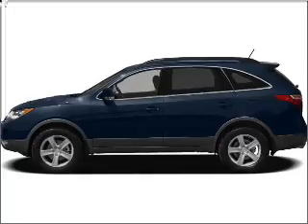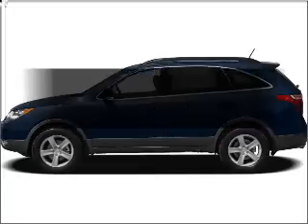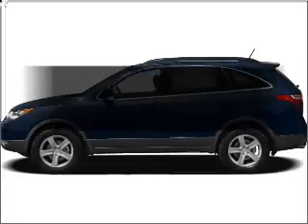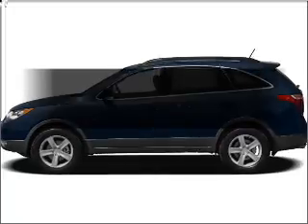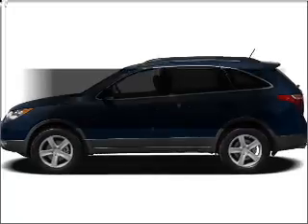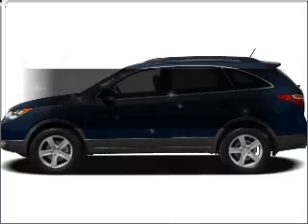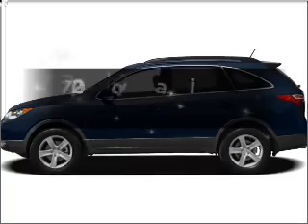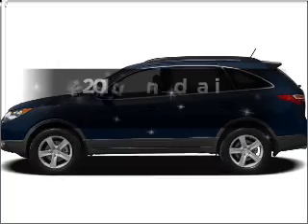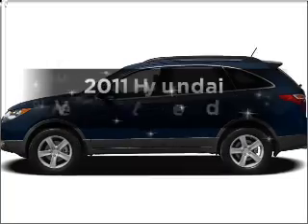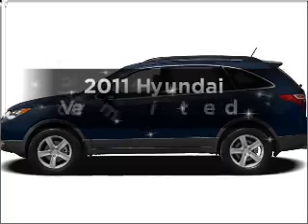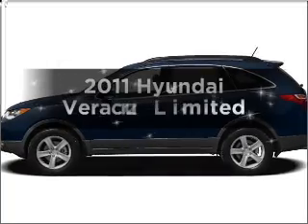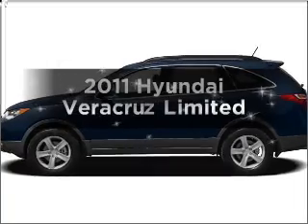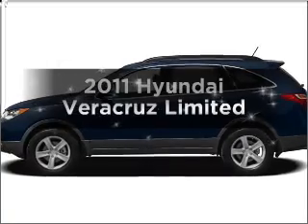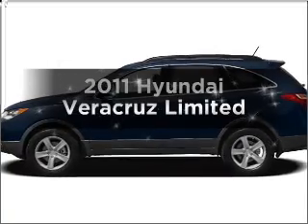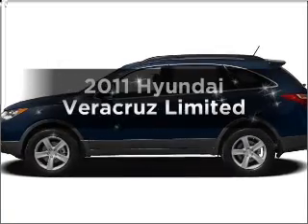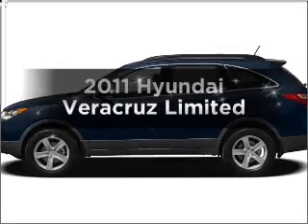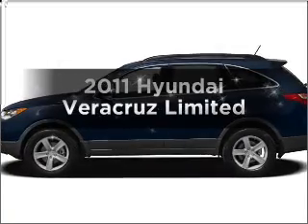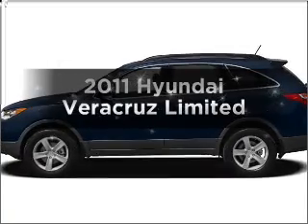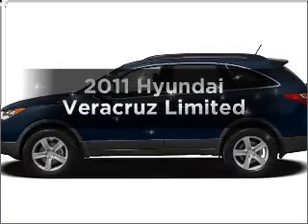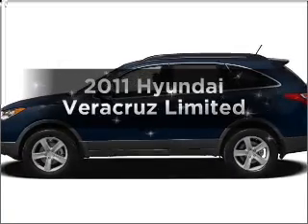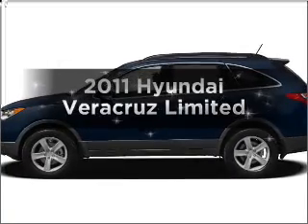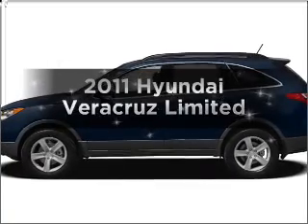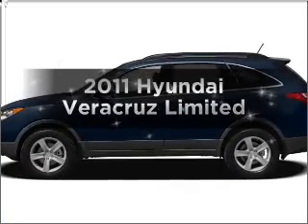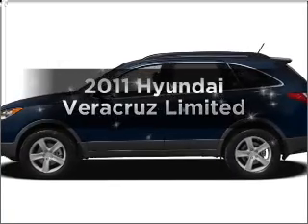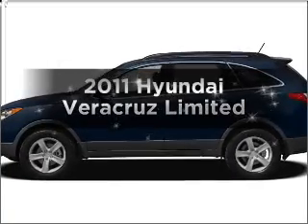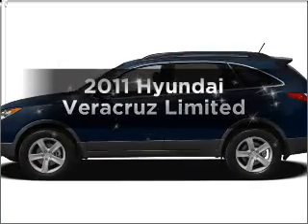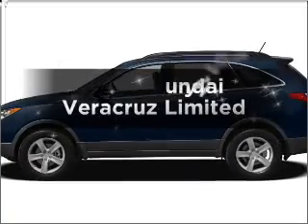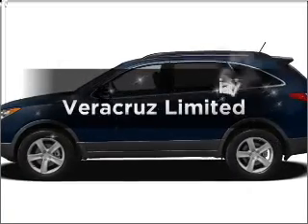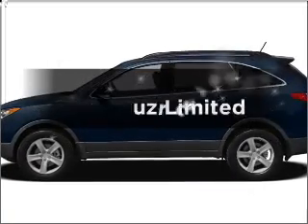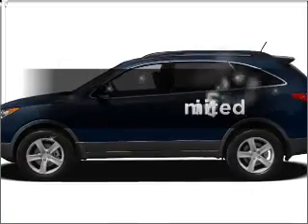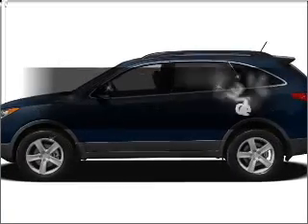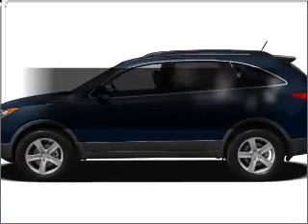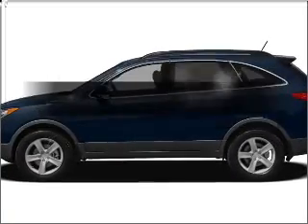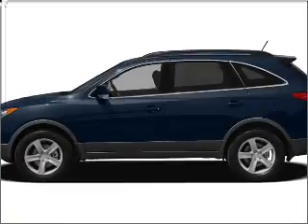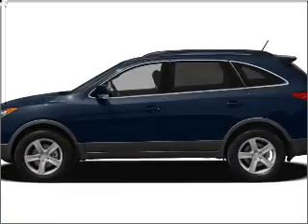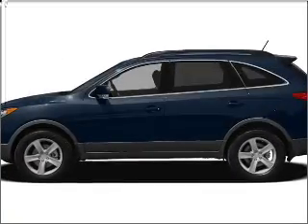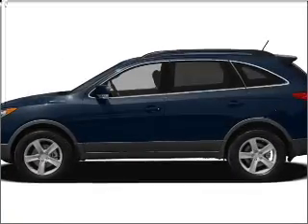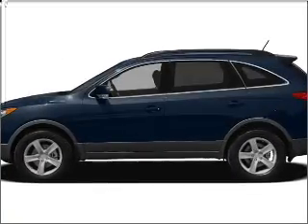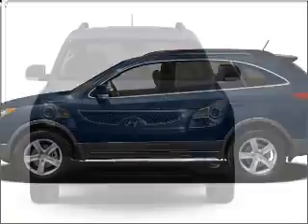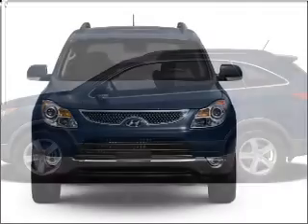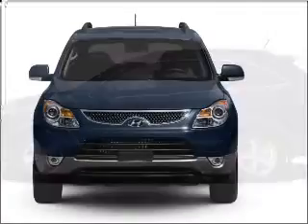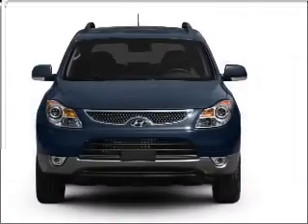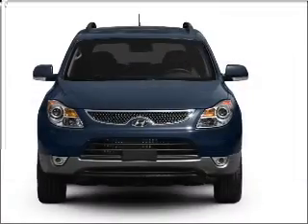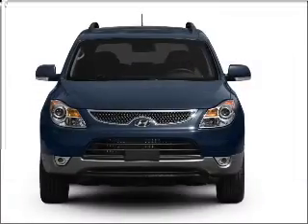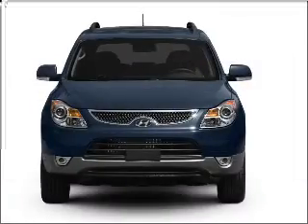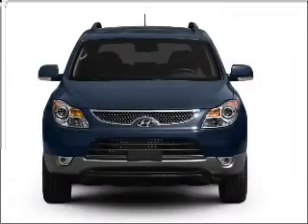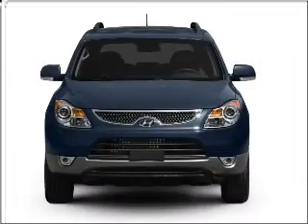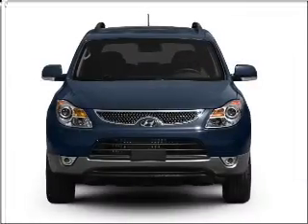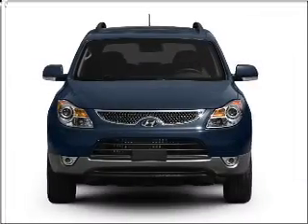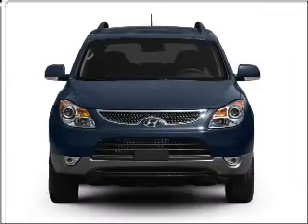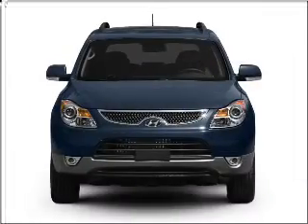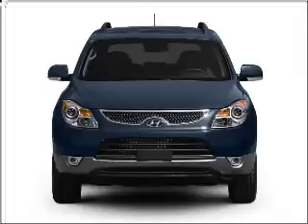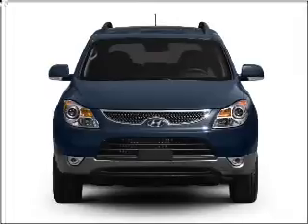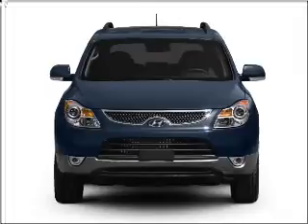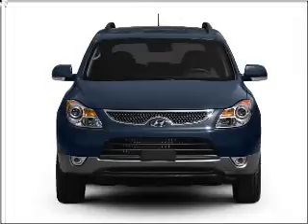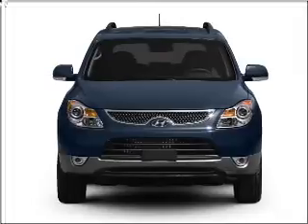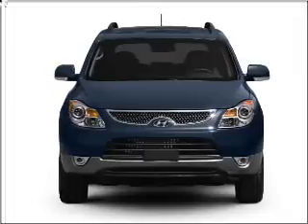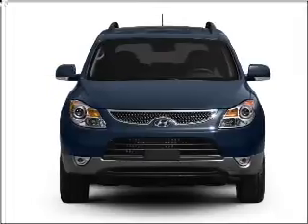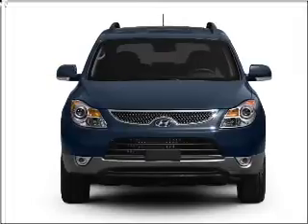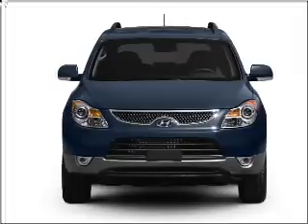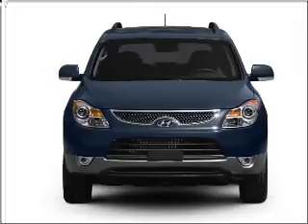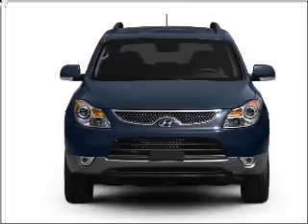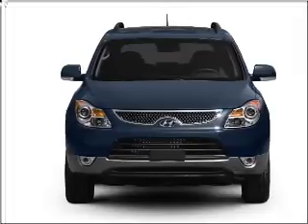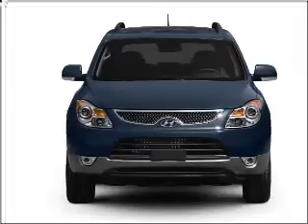Get noticed in this 2011 Hyundai Veracruz. Travel the roads in style and comfort in this great vehicle.